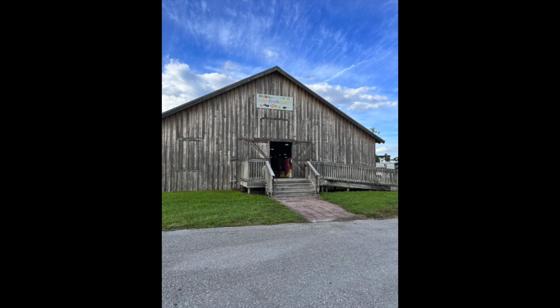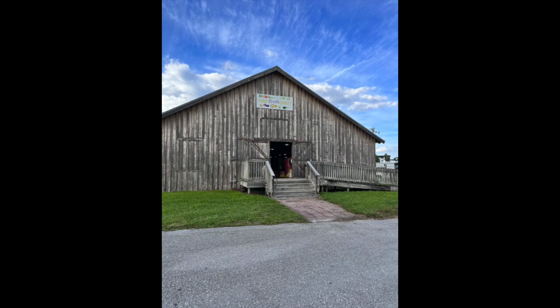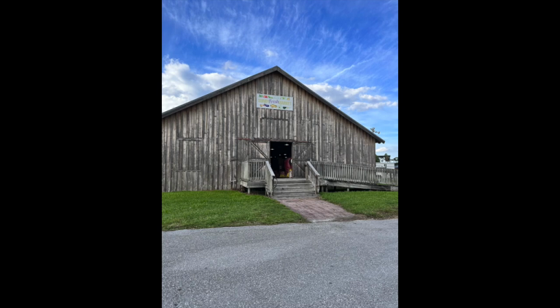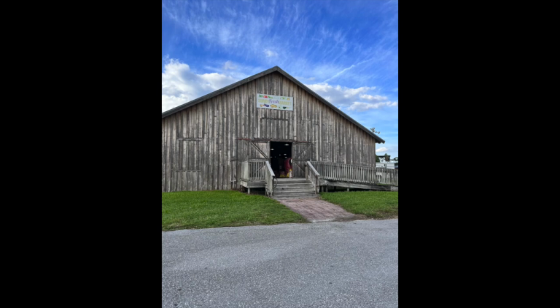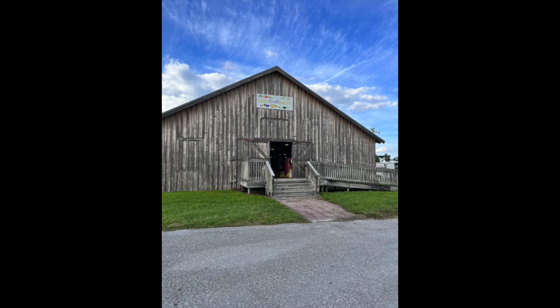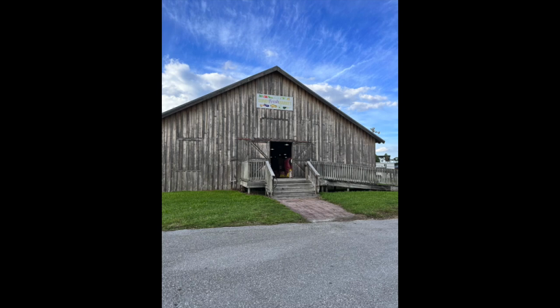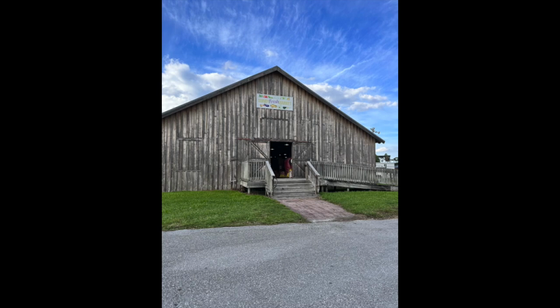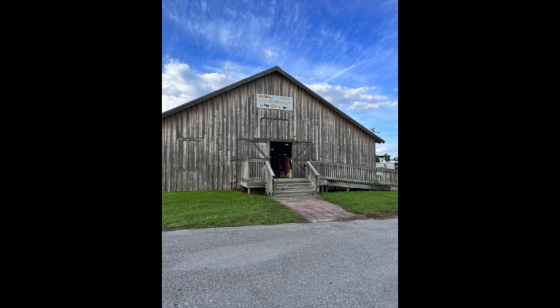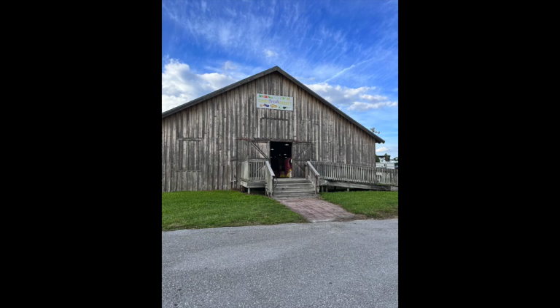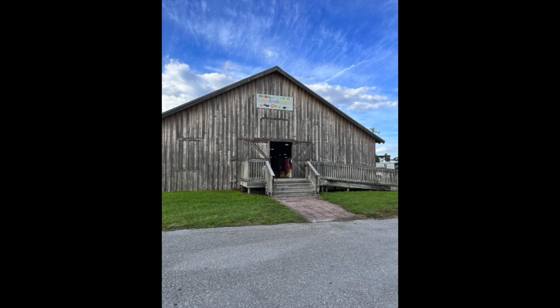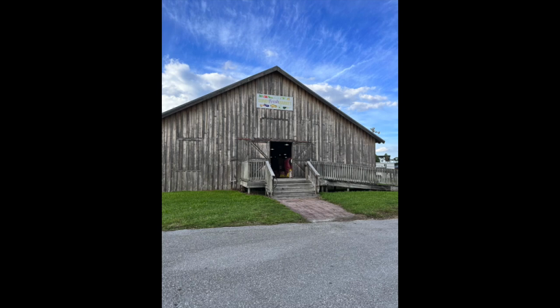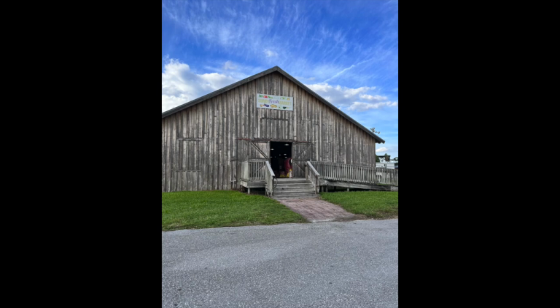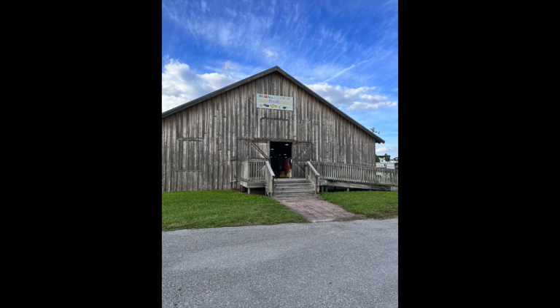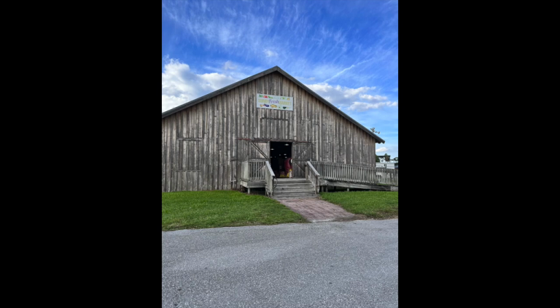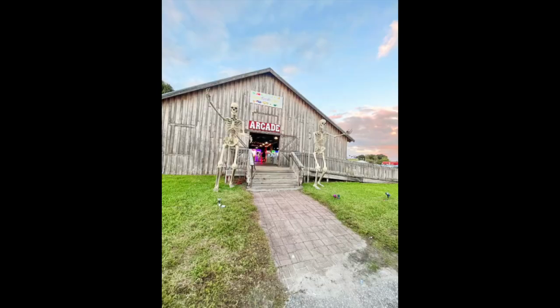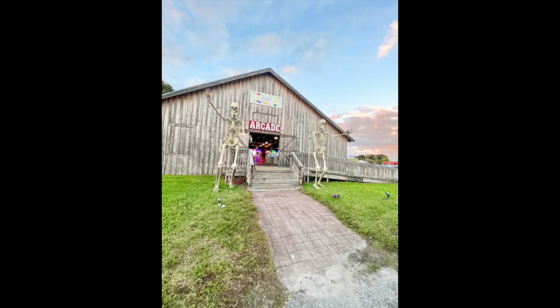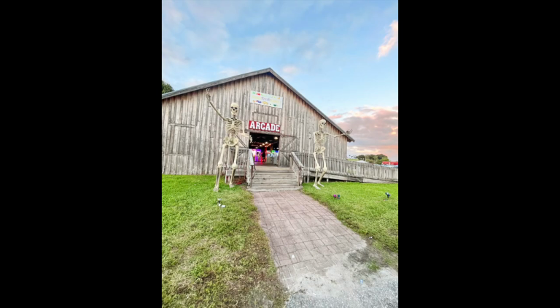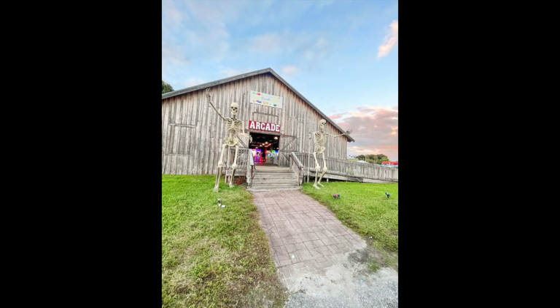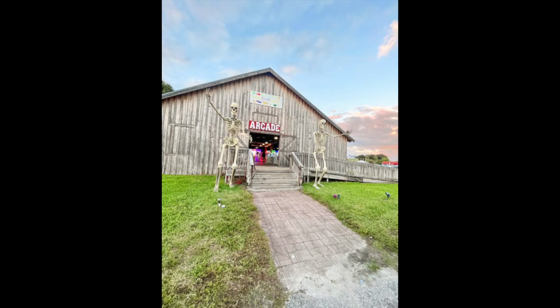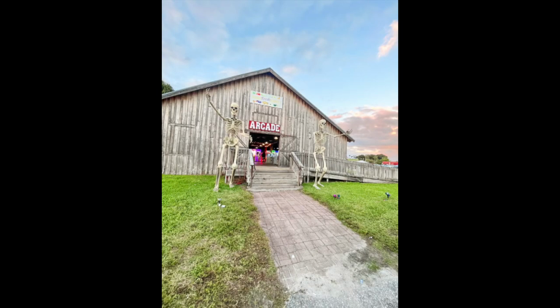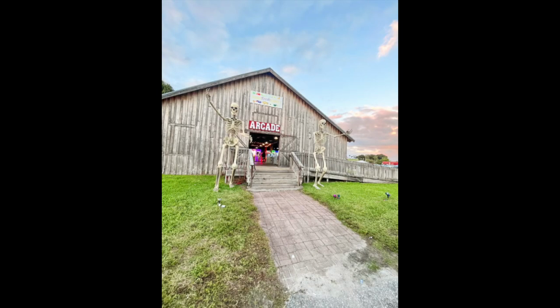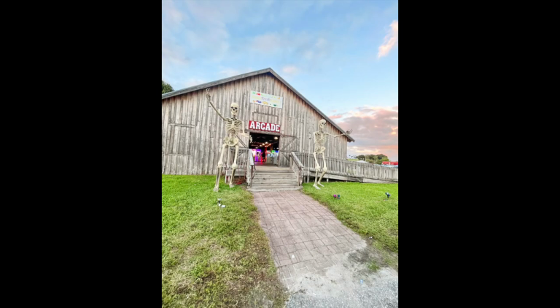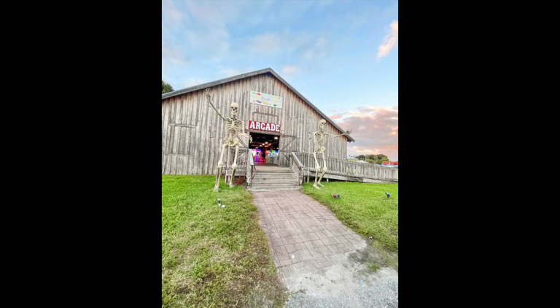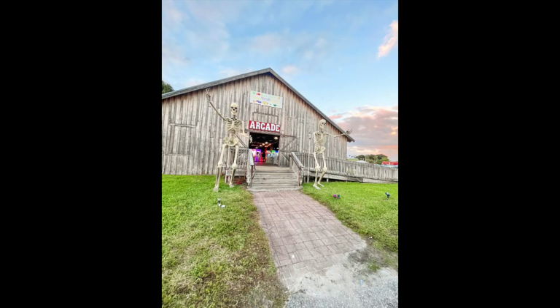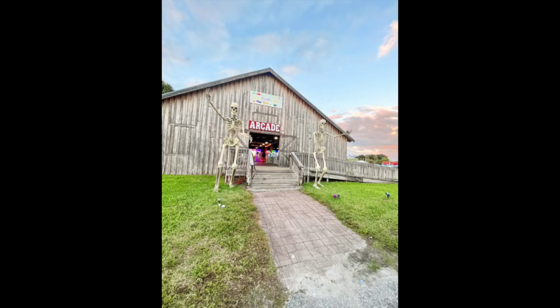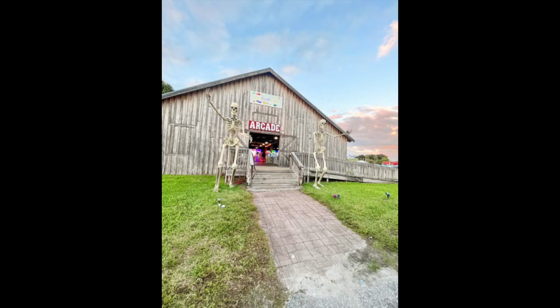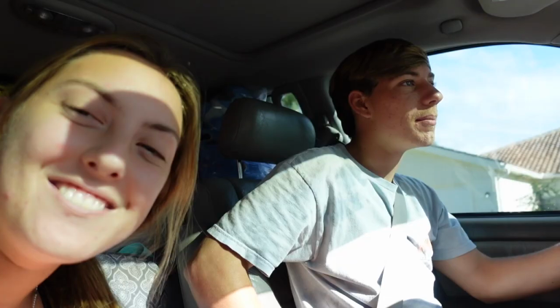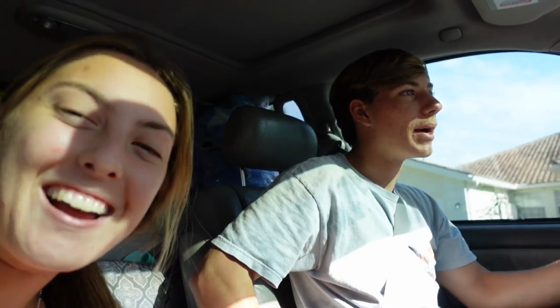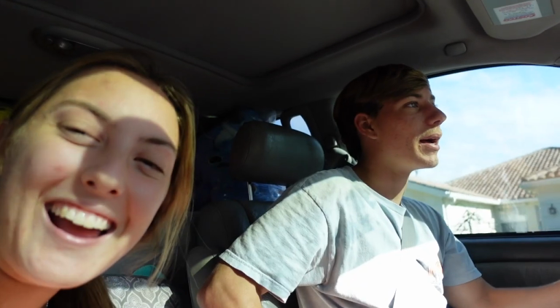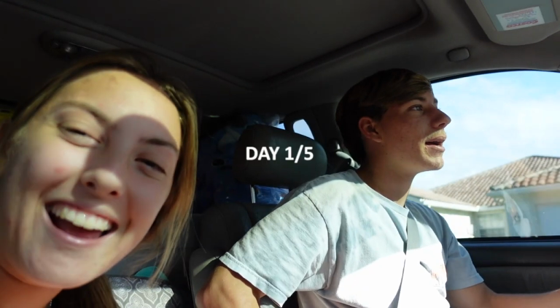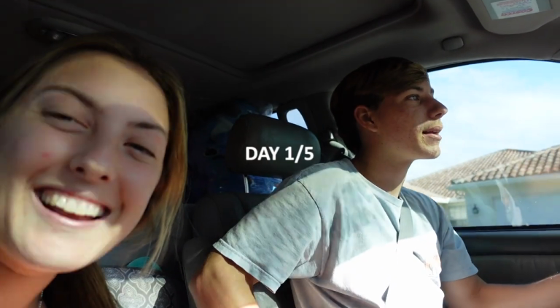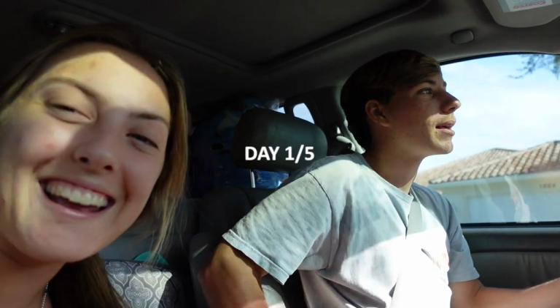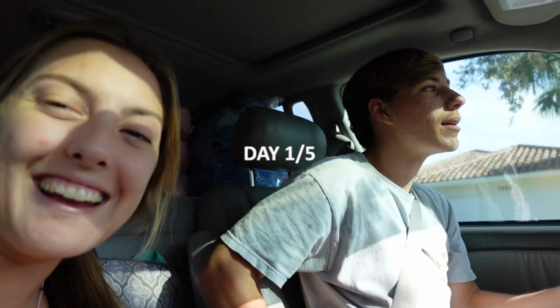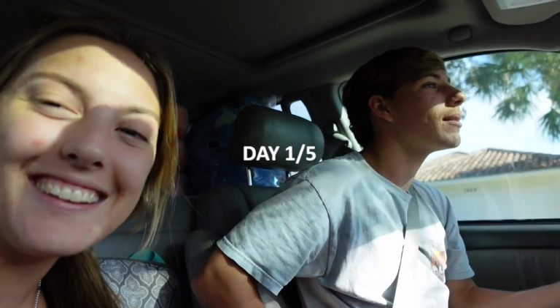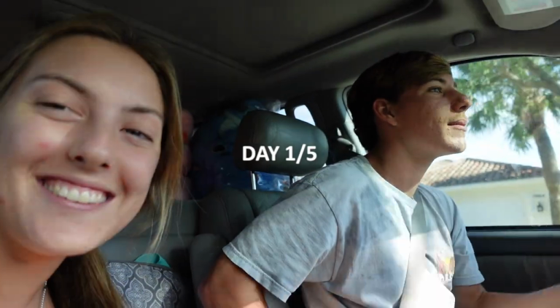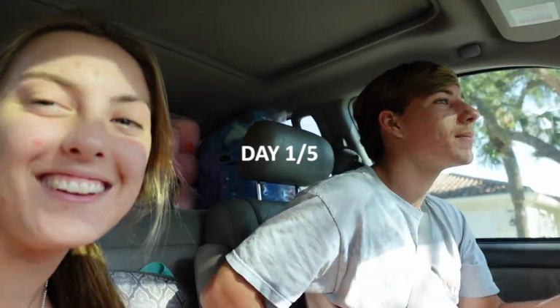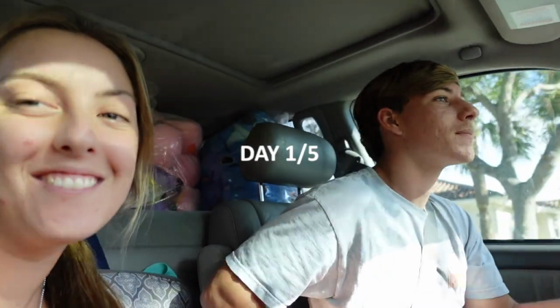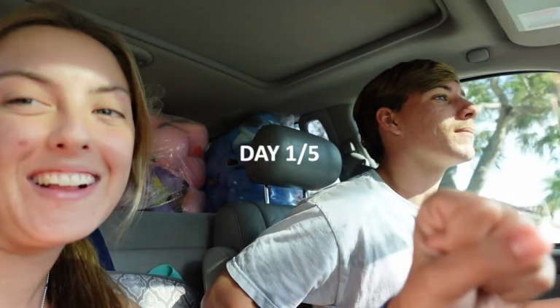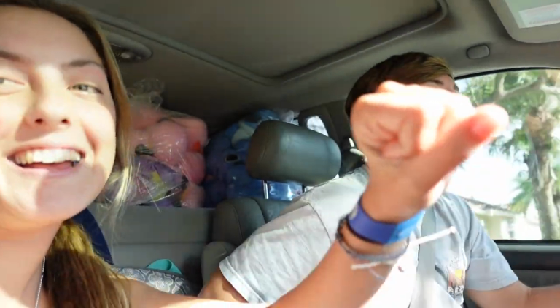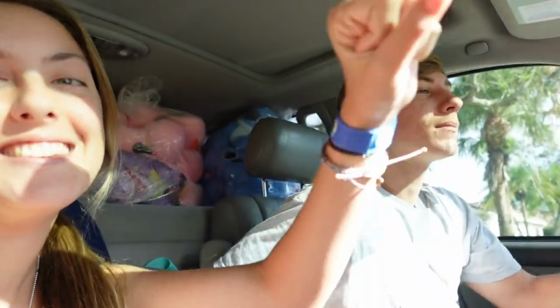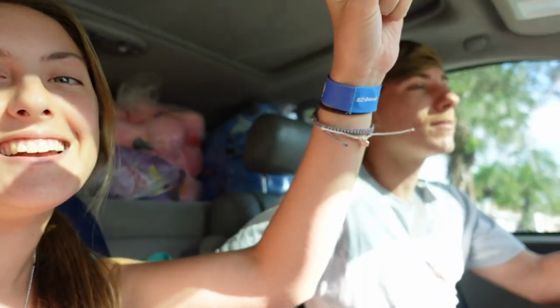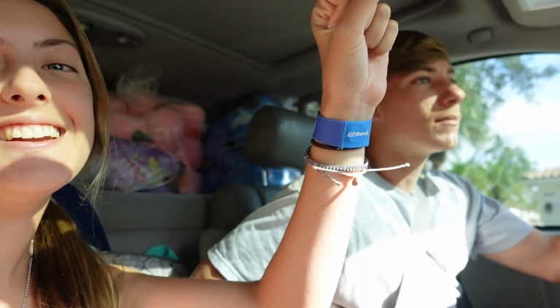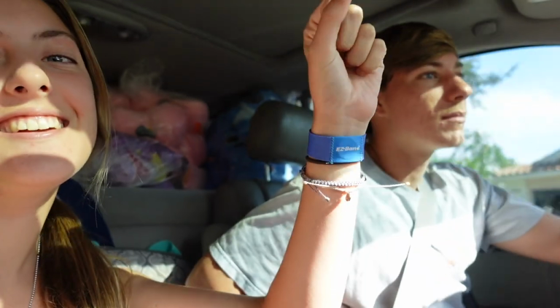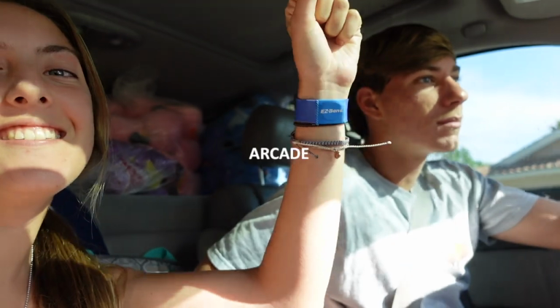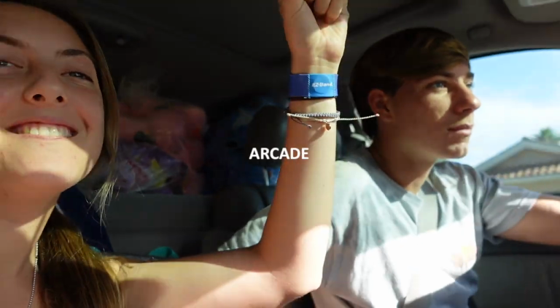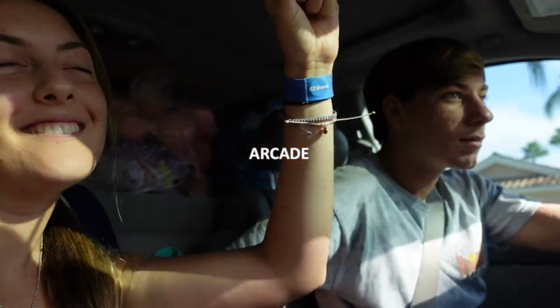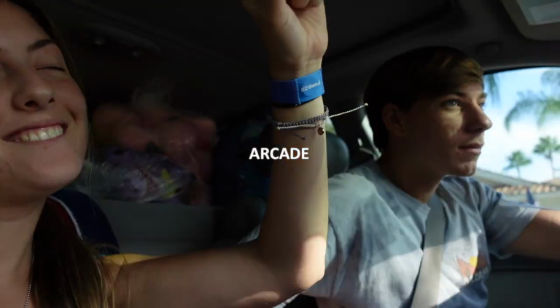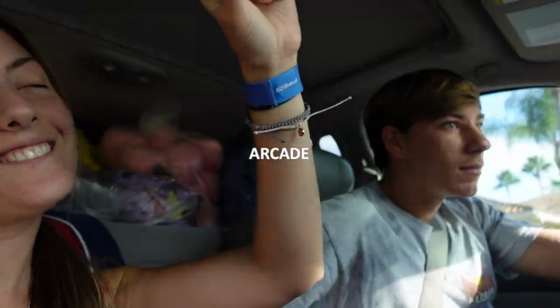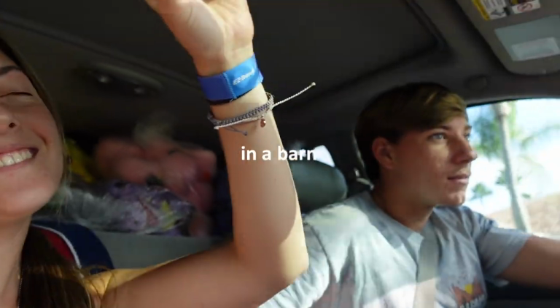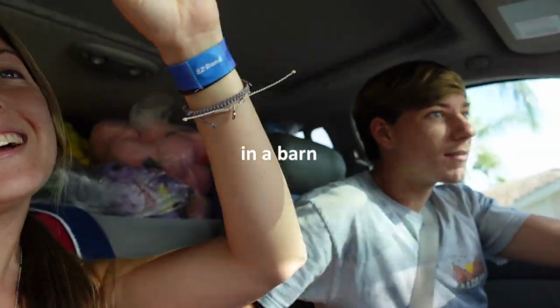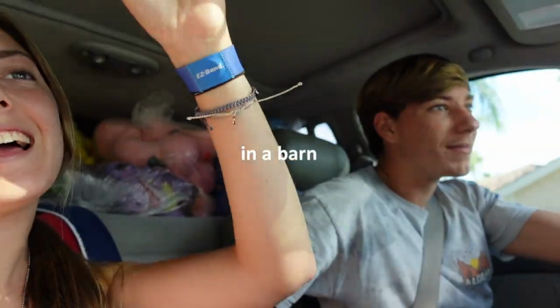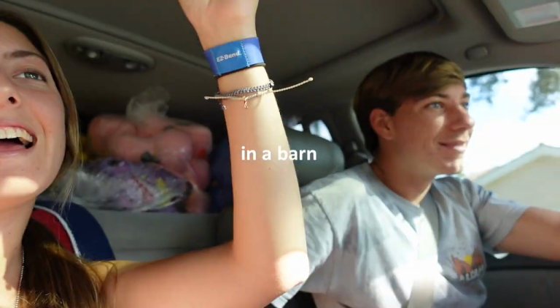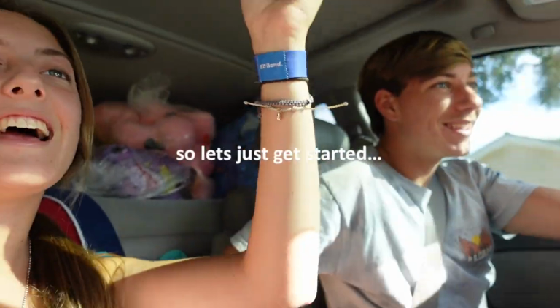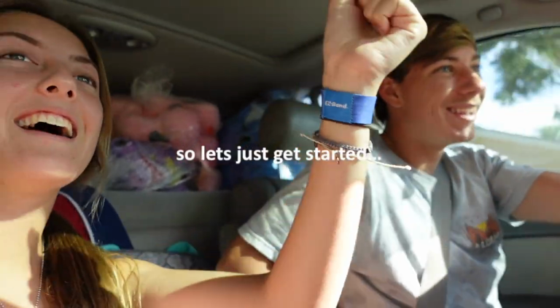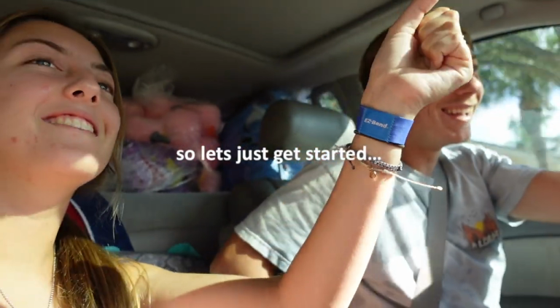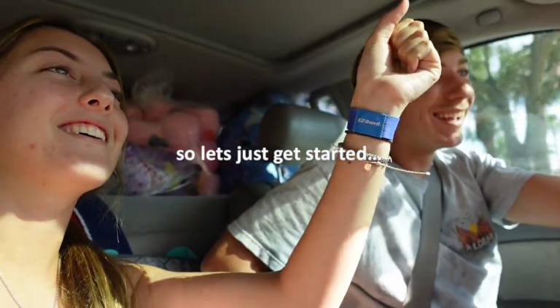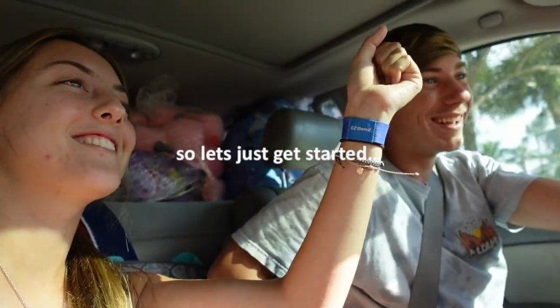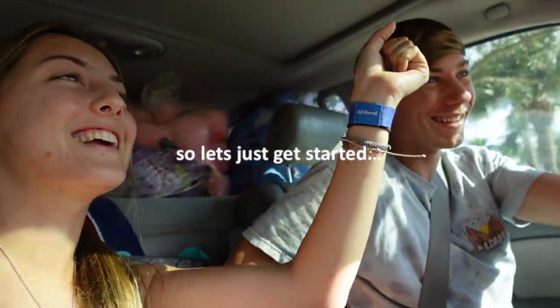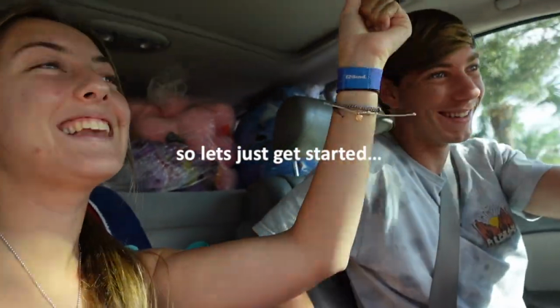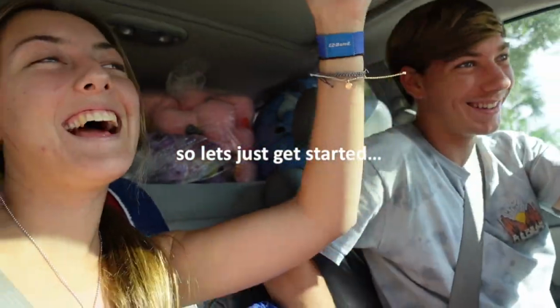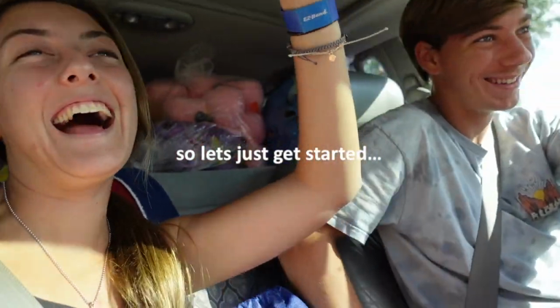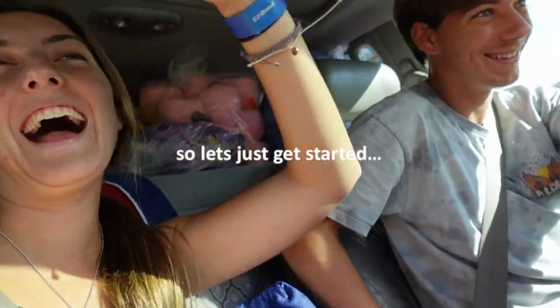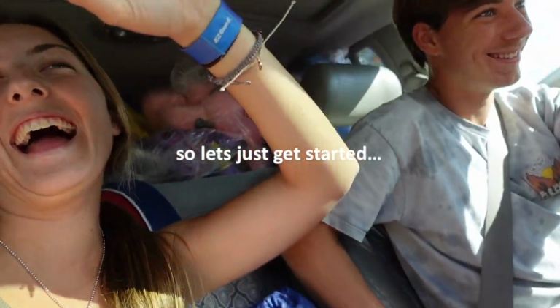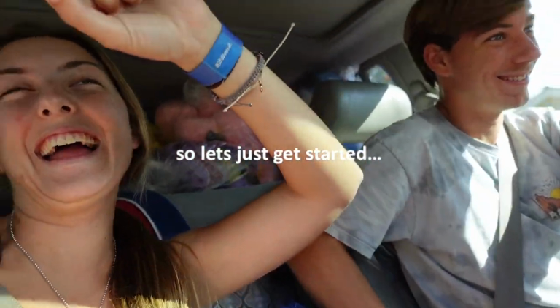We're going to be turning this into this in five days. This is day one out of five of us building an arcade in a barn, so let's just get started.